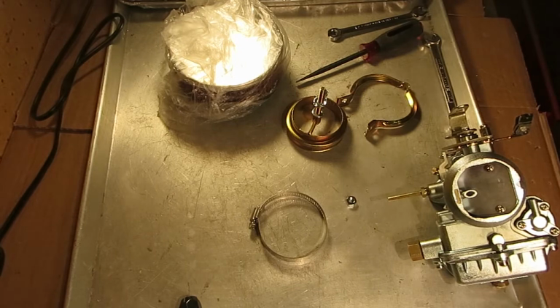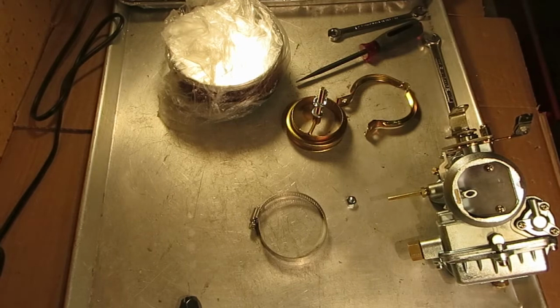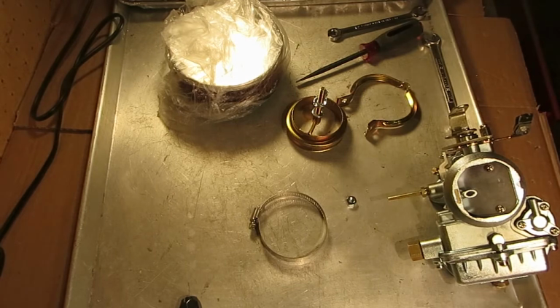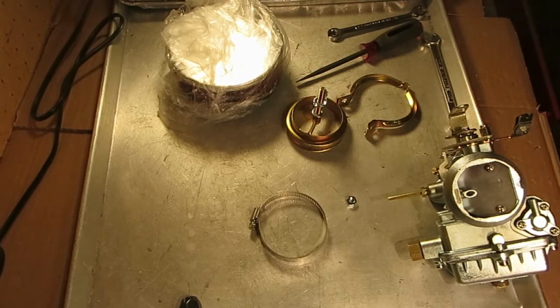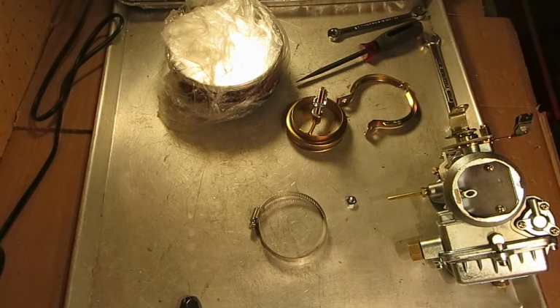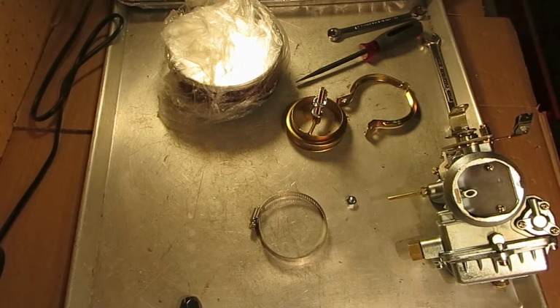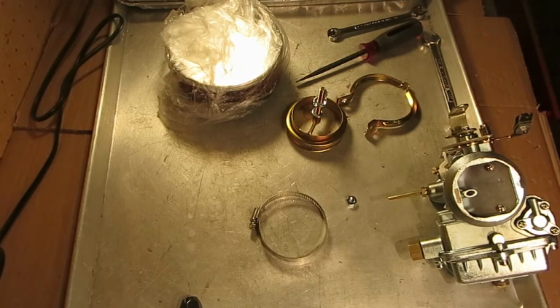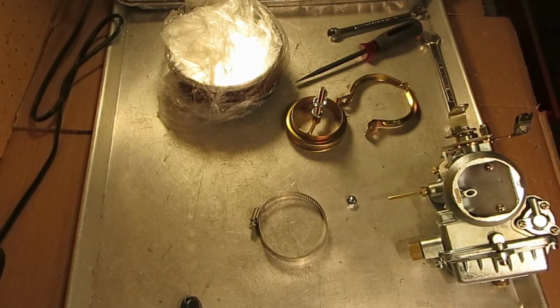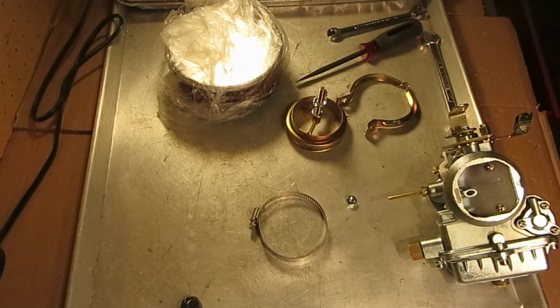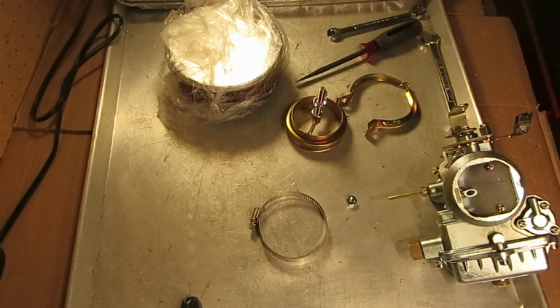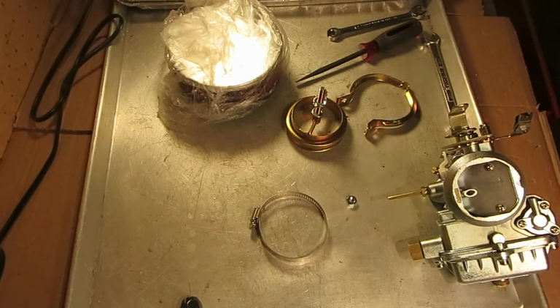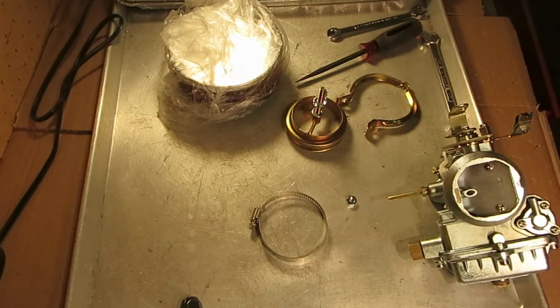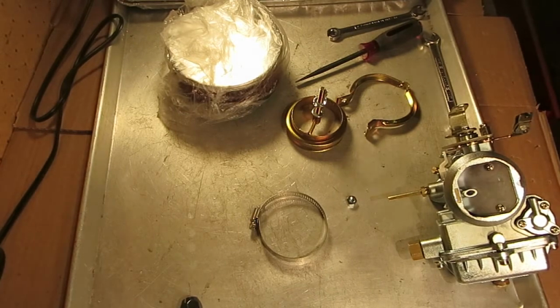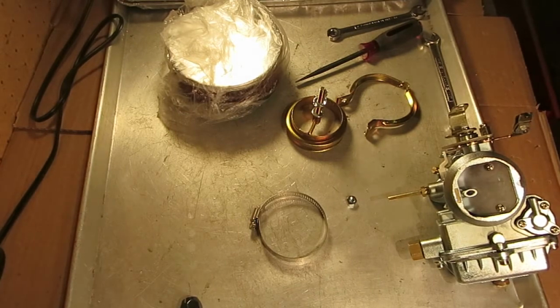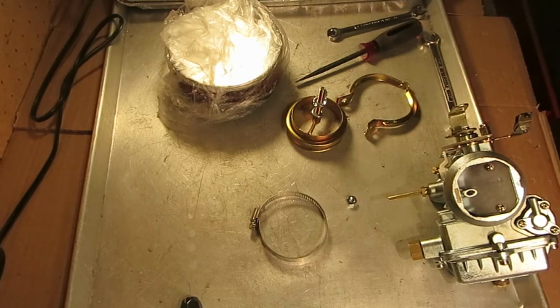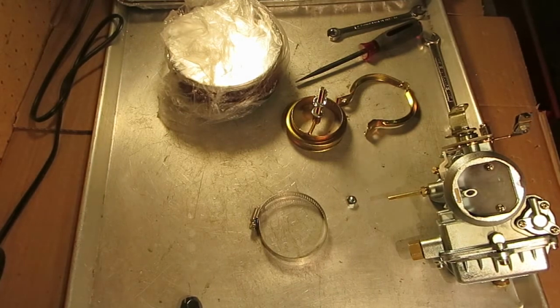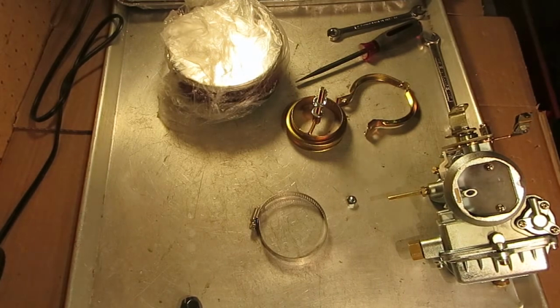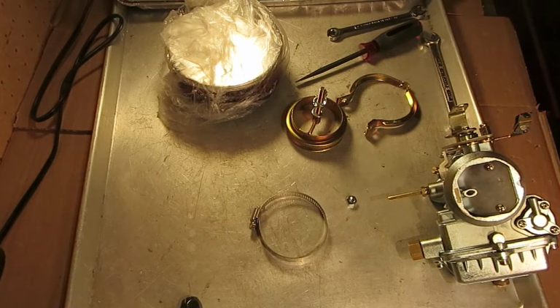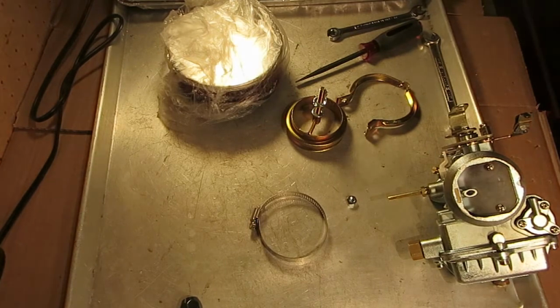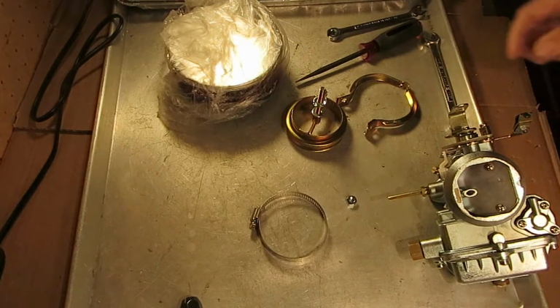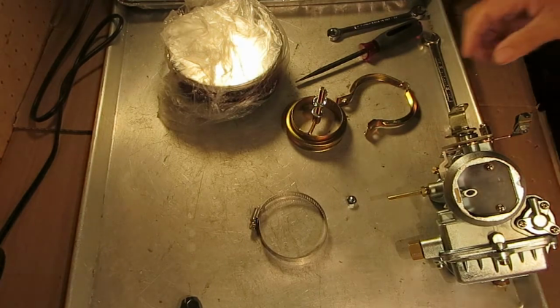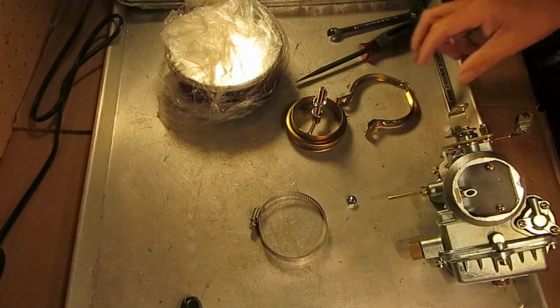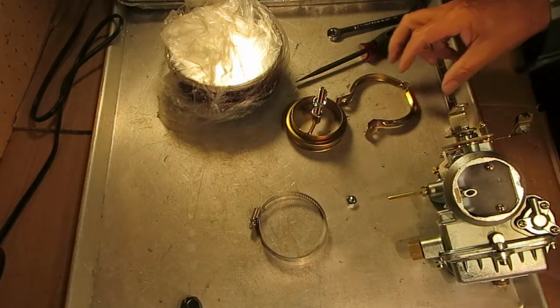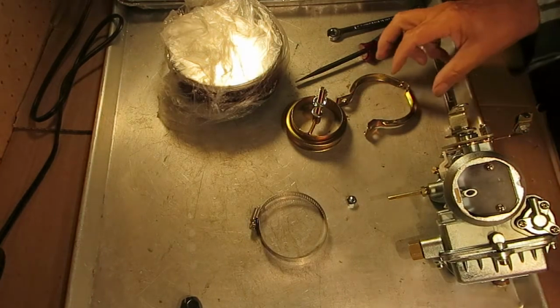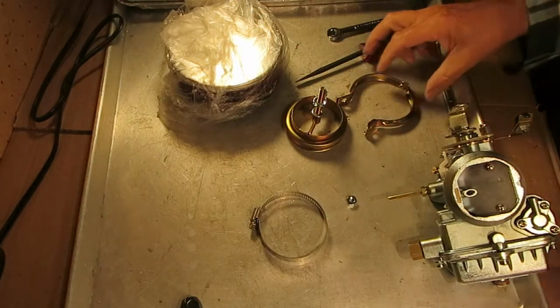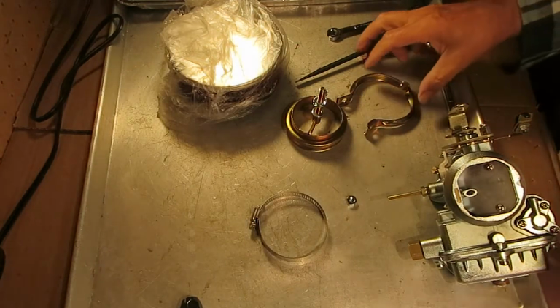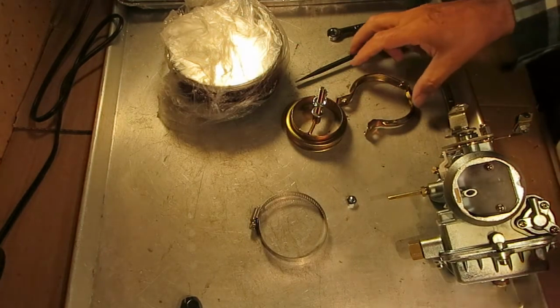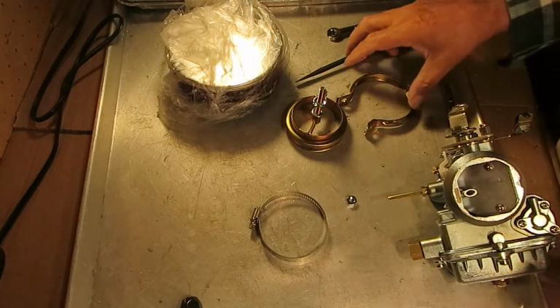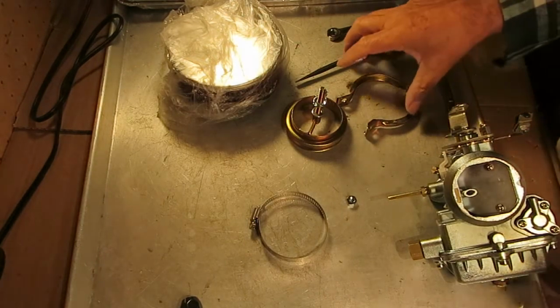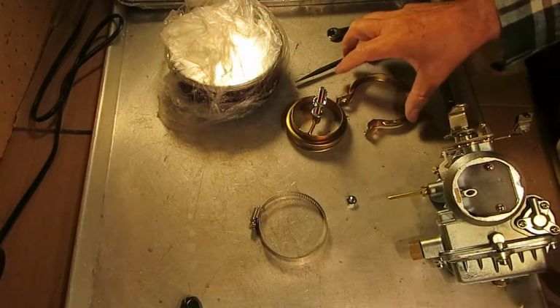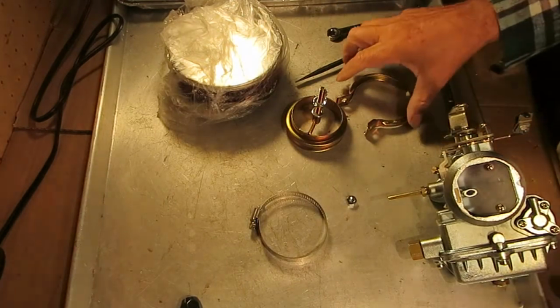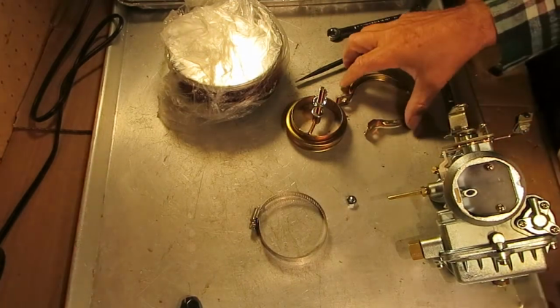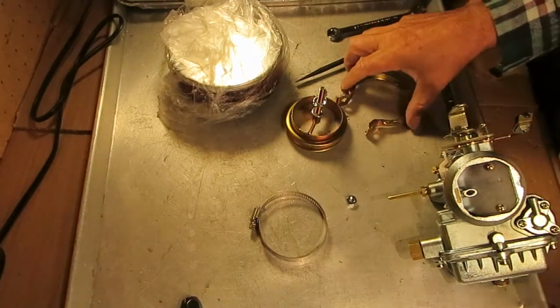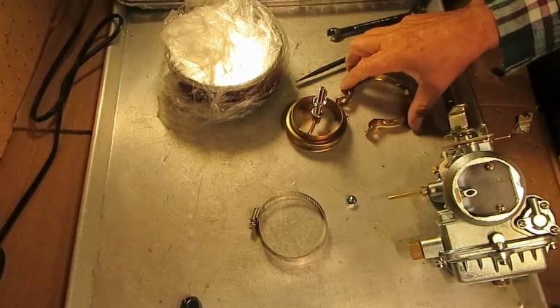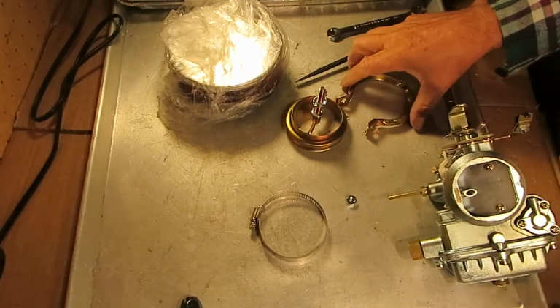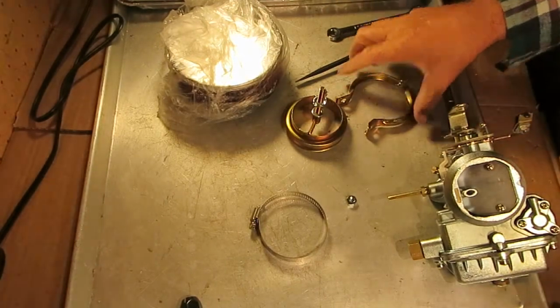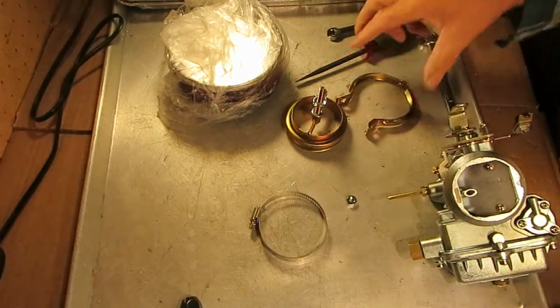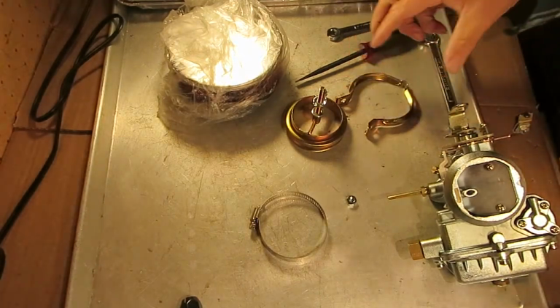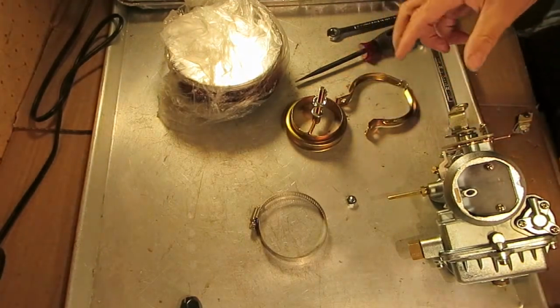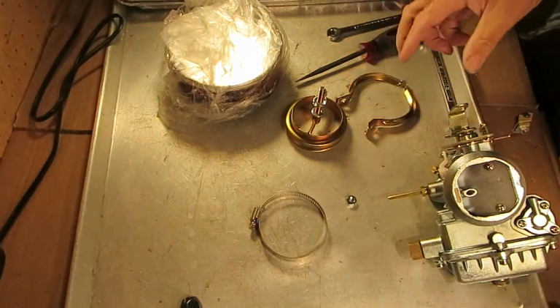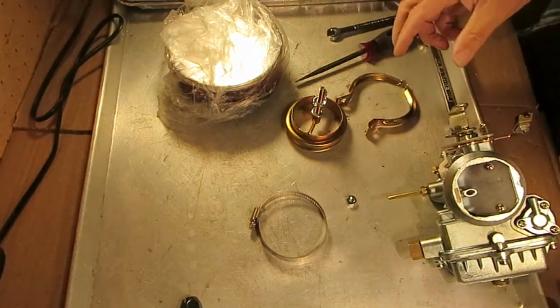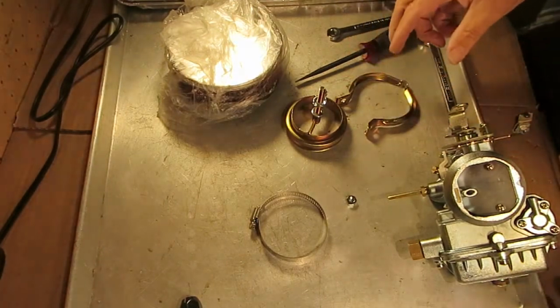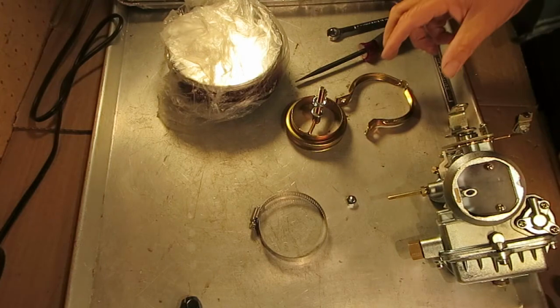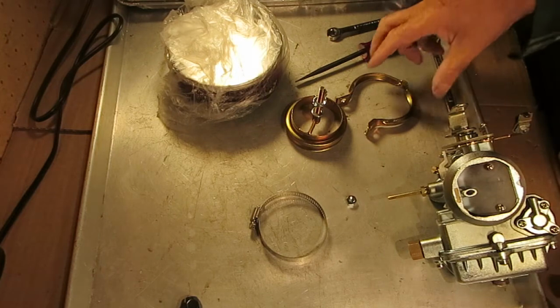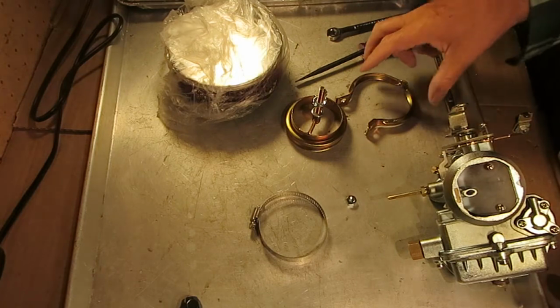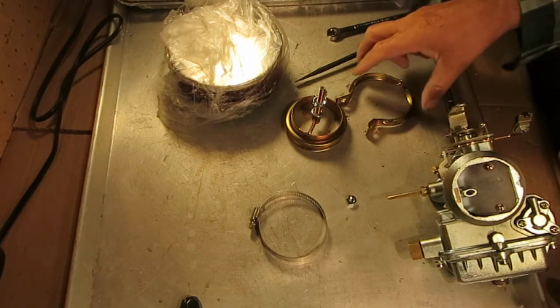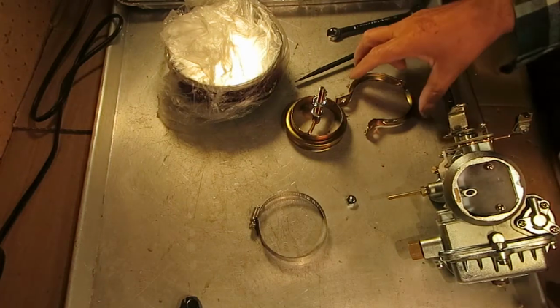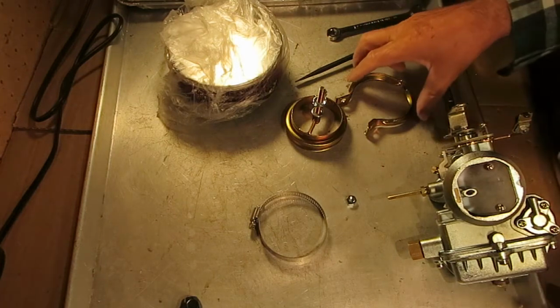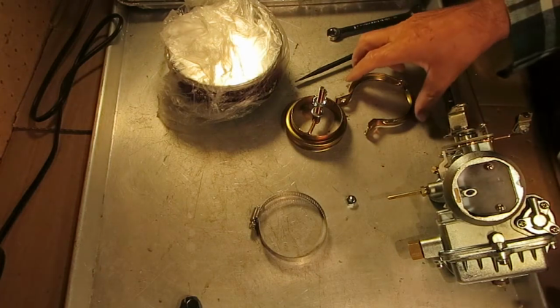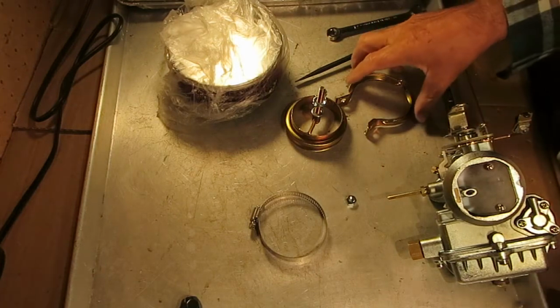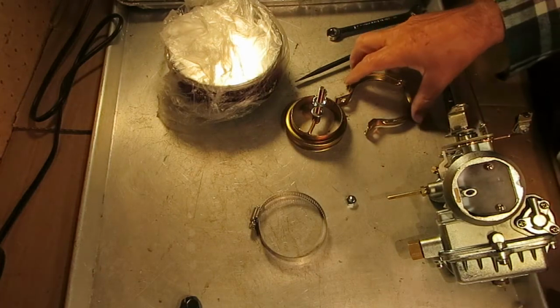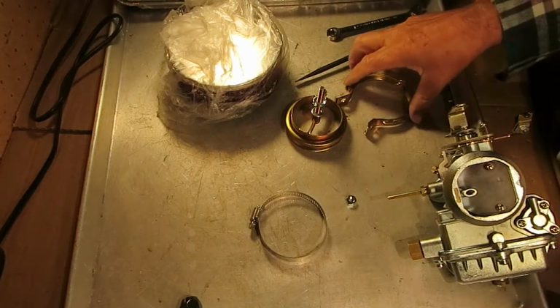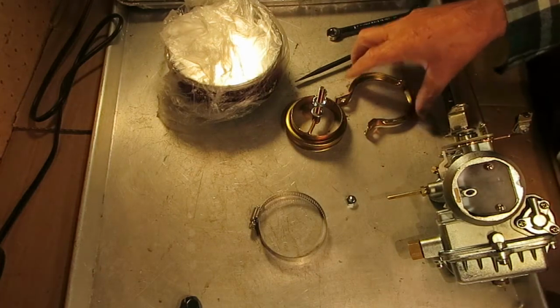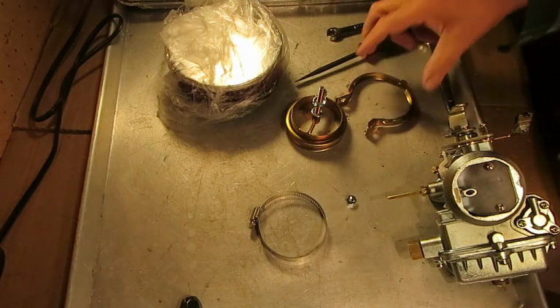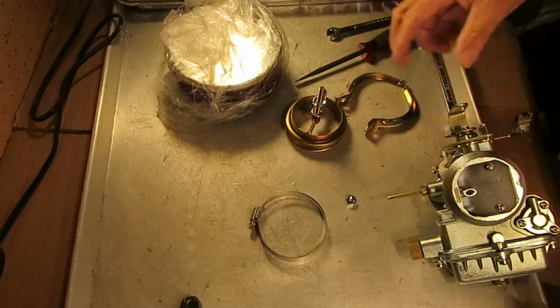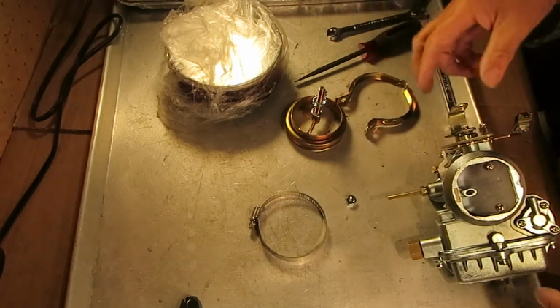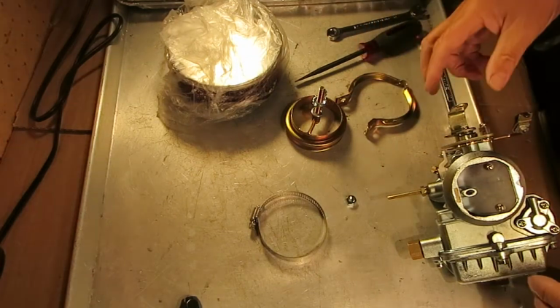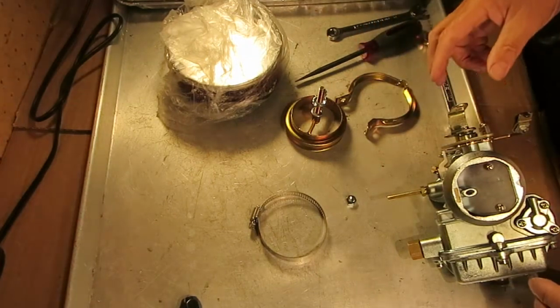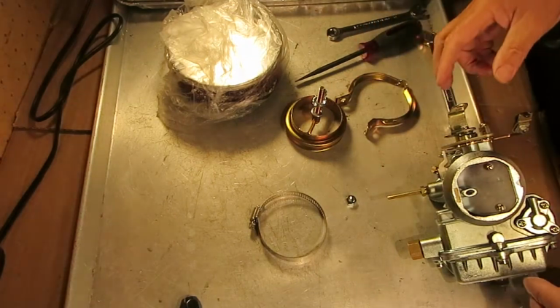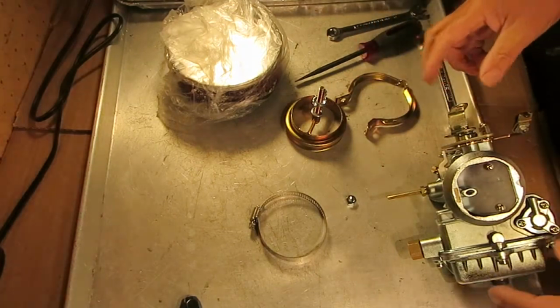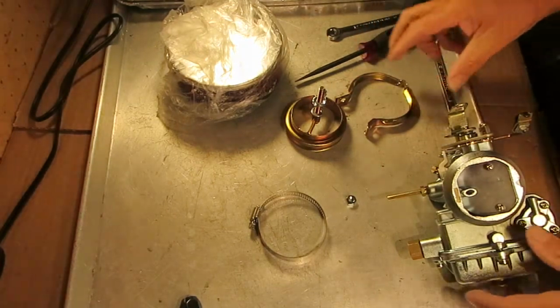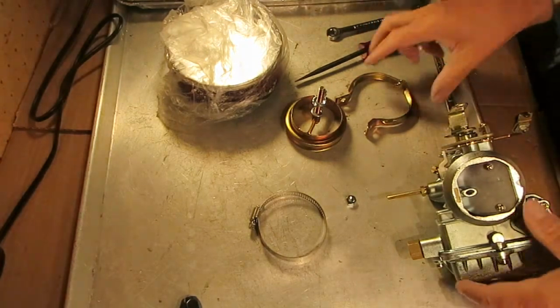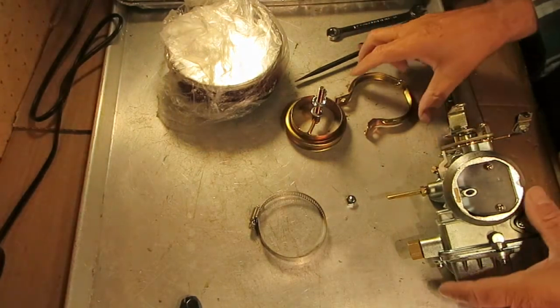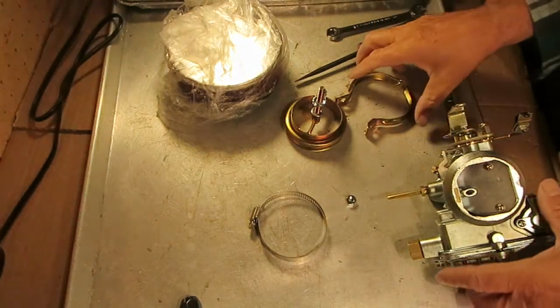Ike's Carburetor Parts here. We have an air cleaner adapter and an air cleaner that we sell, and I want to explain that a little bit.